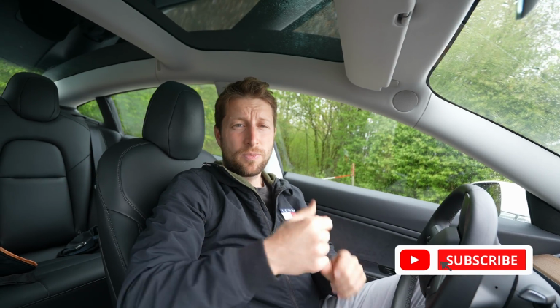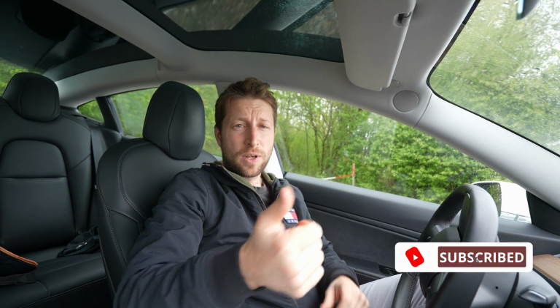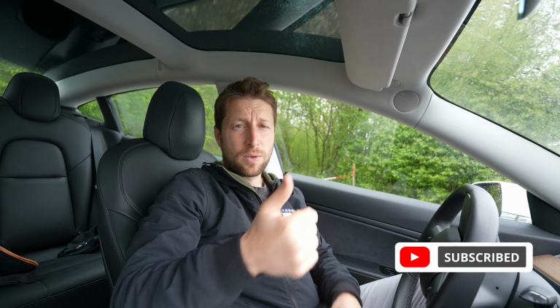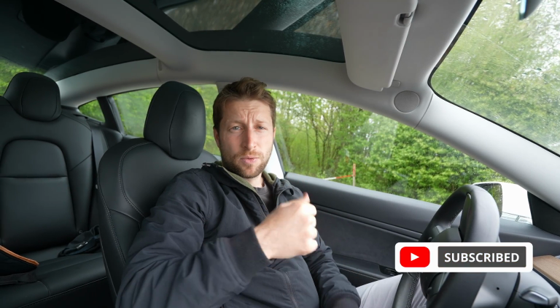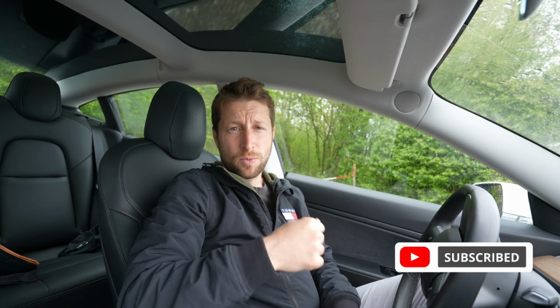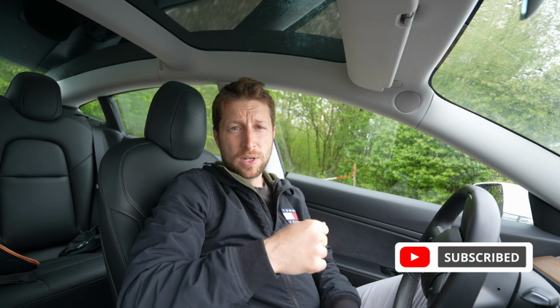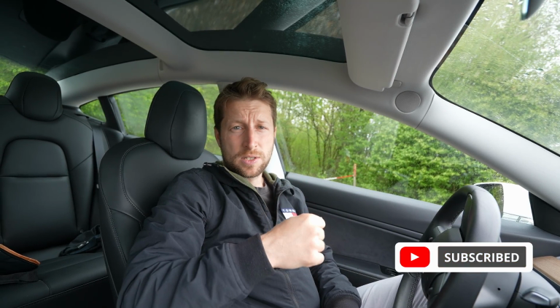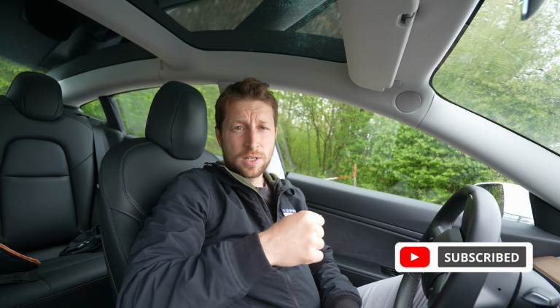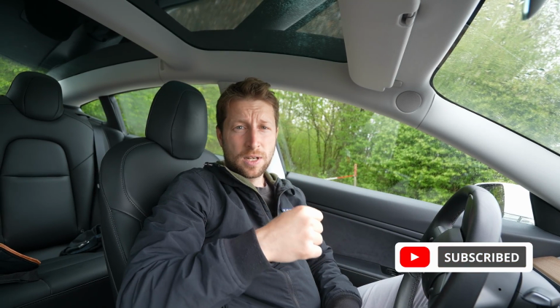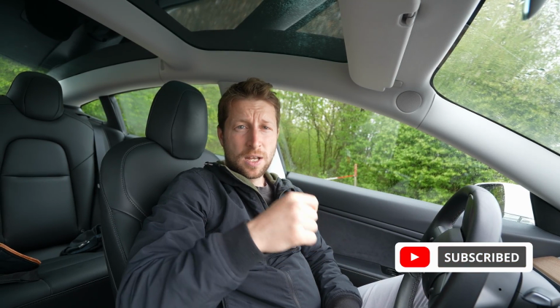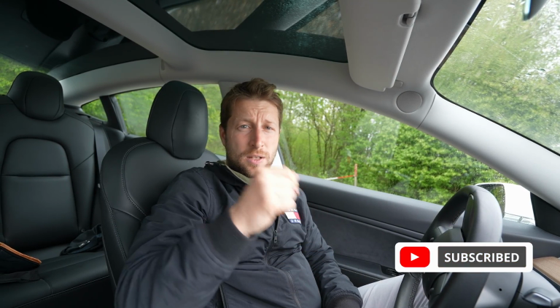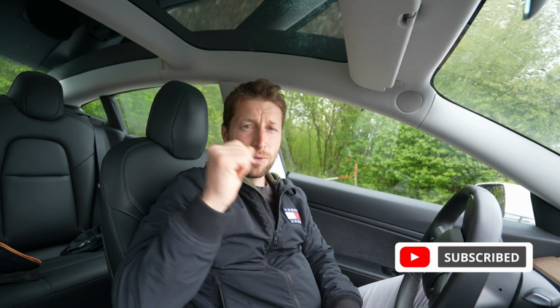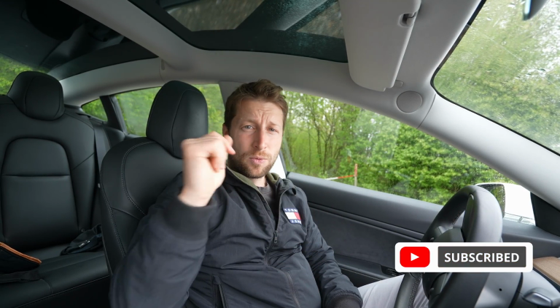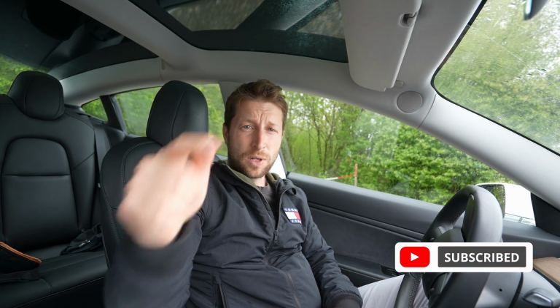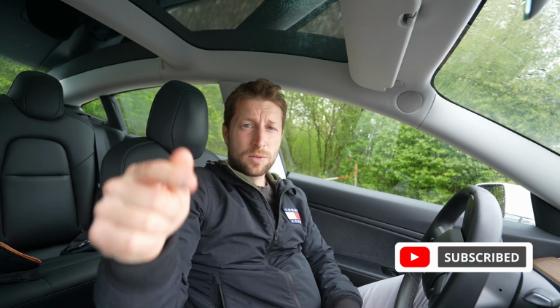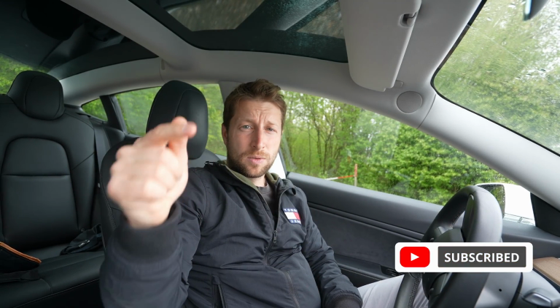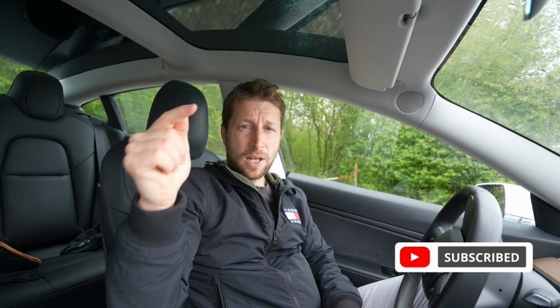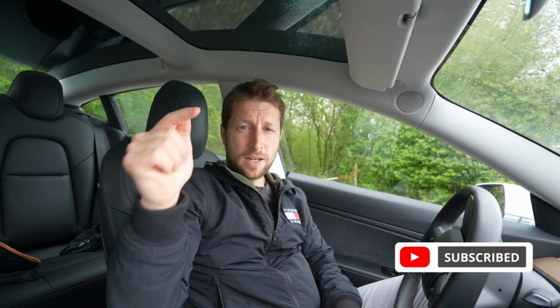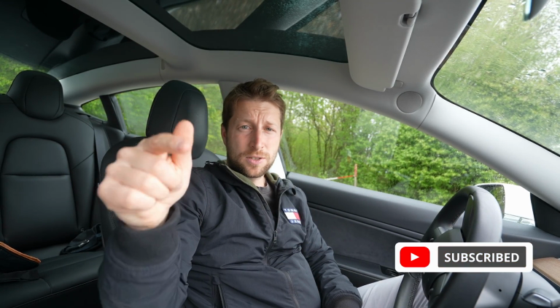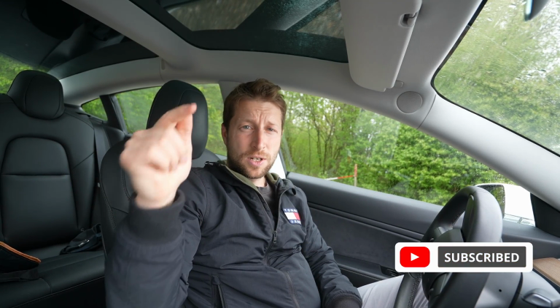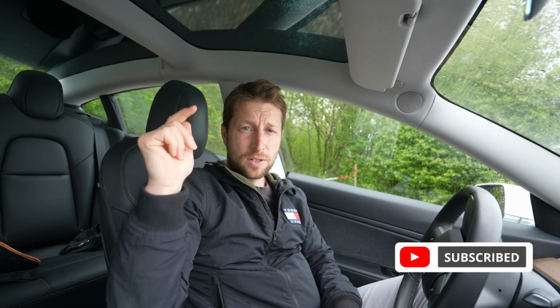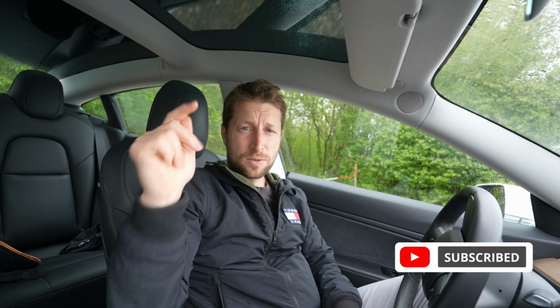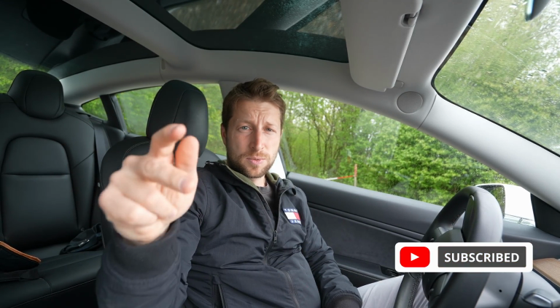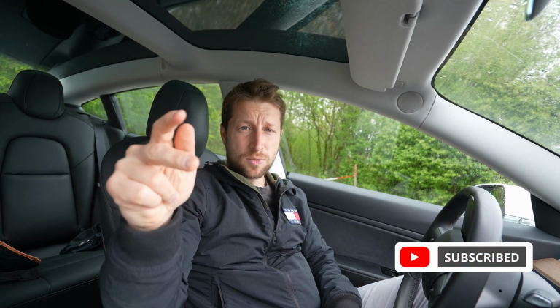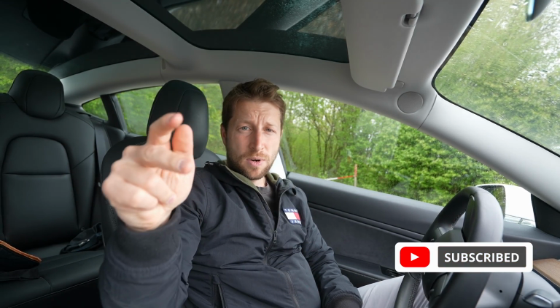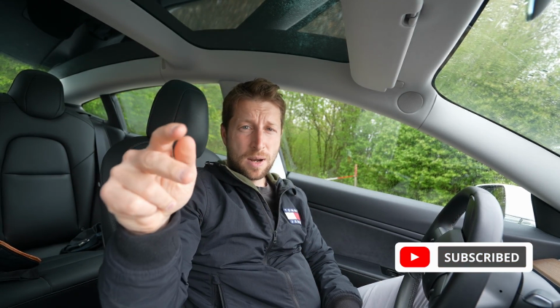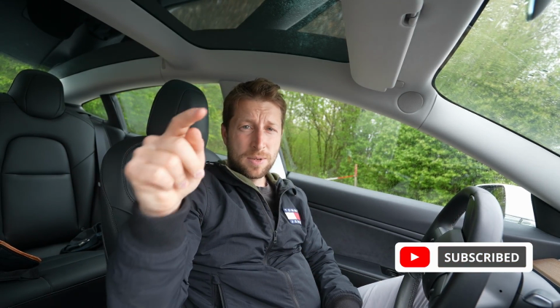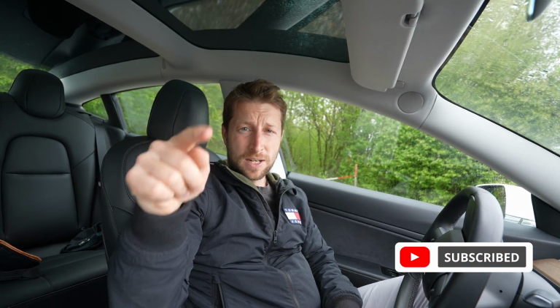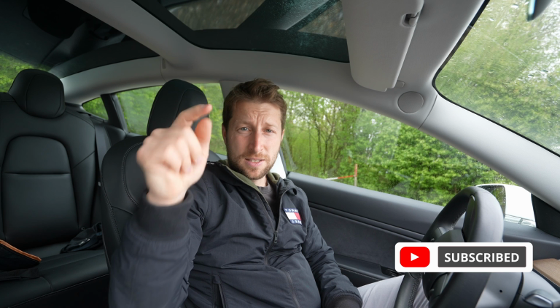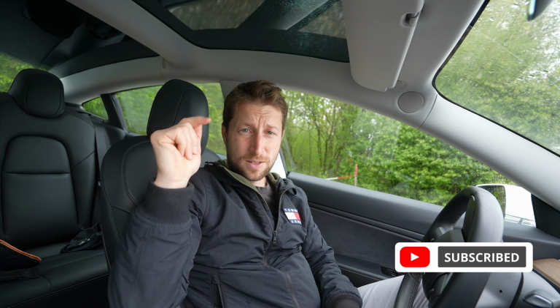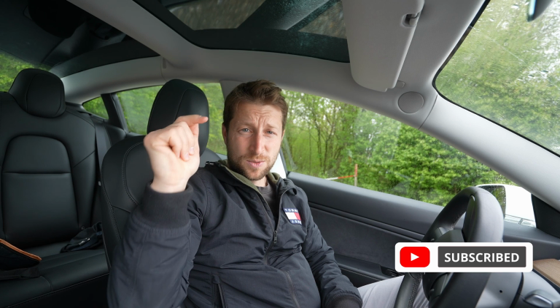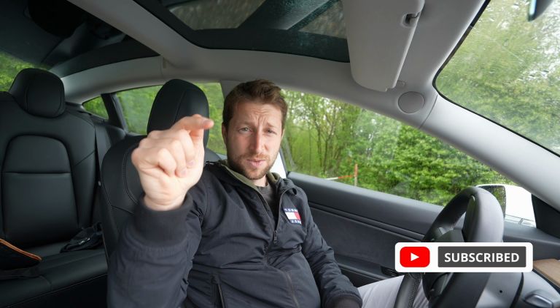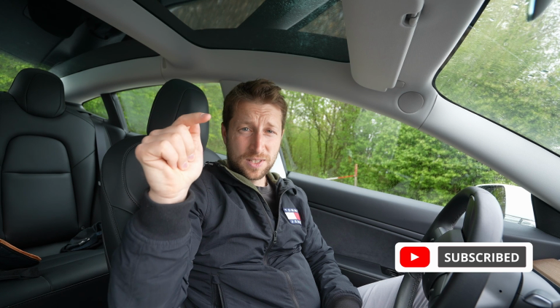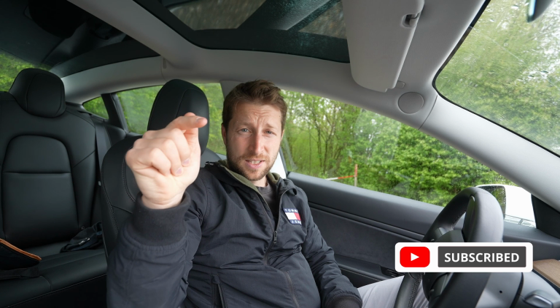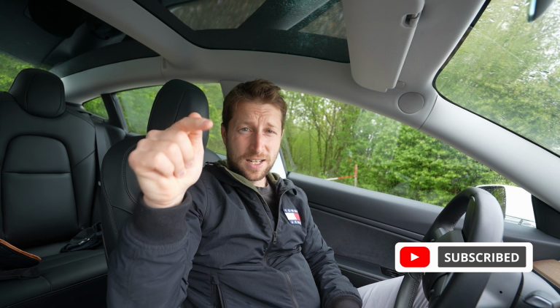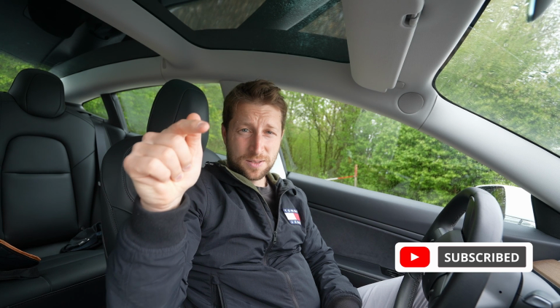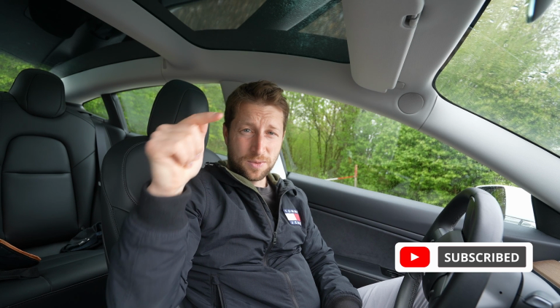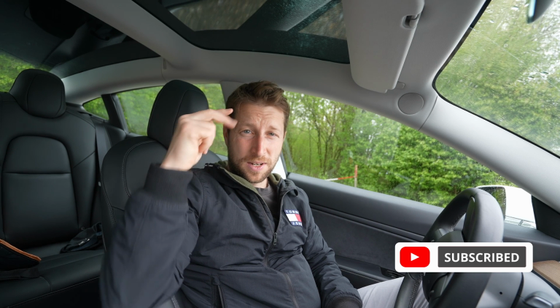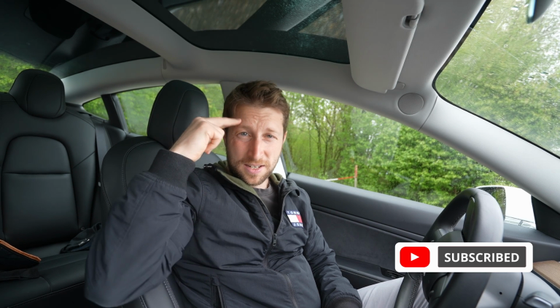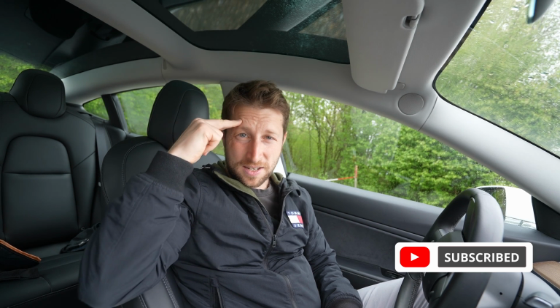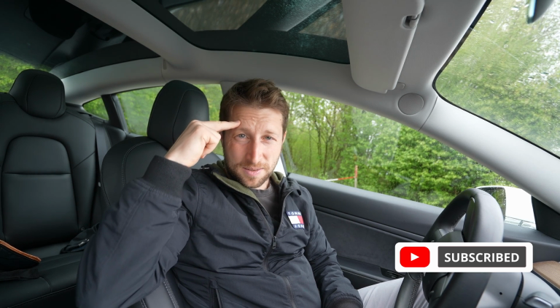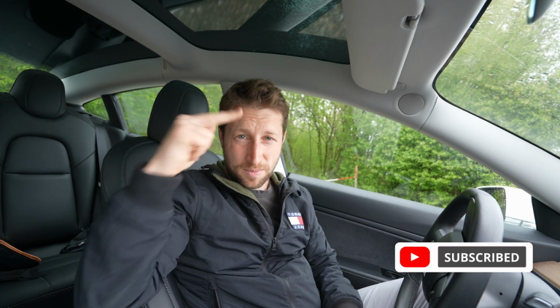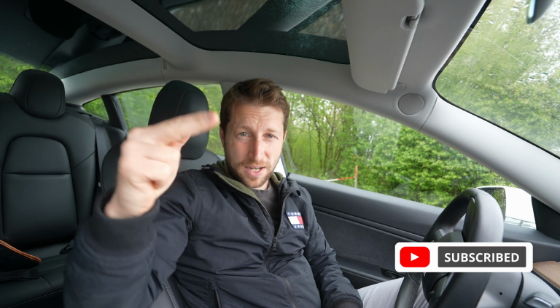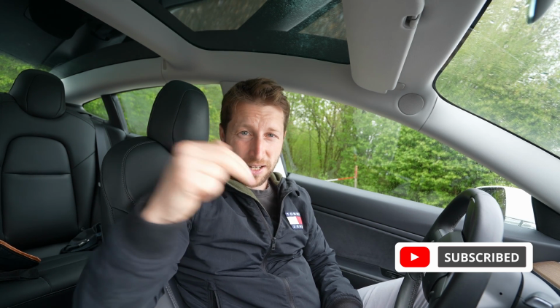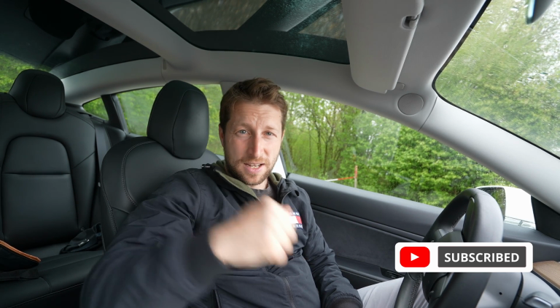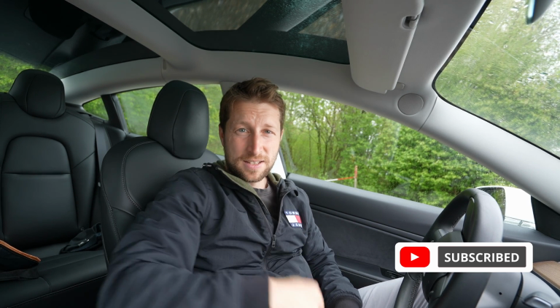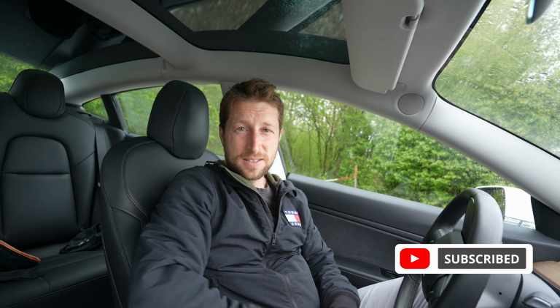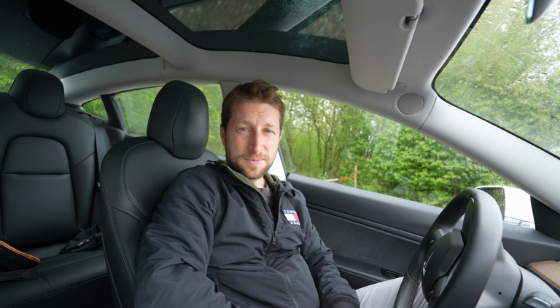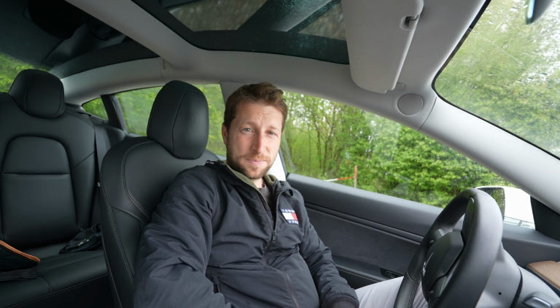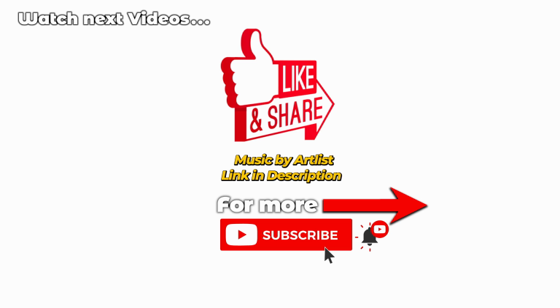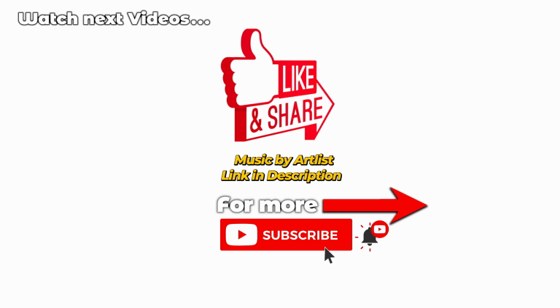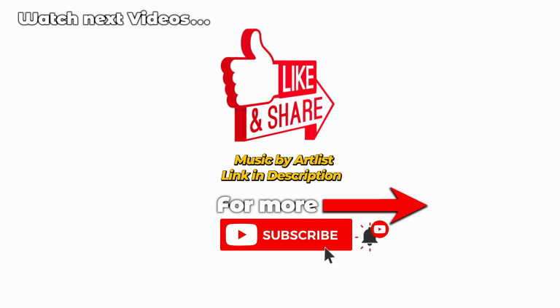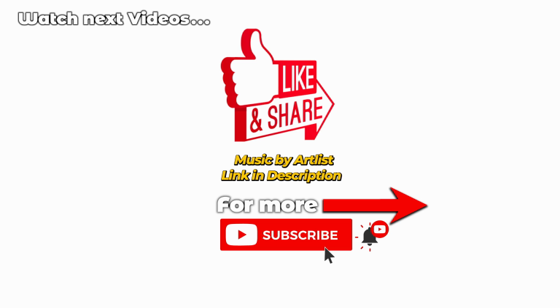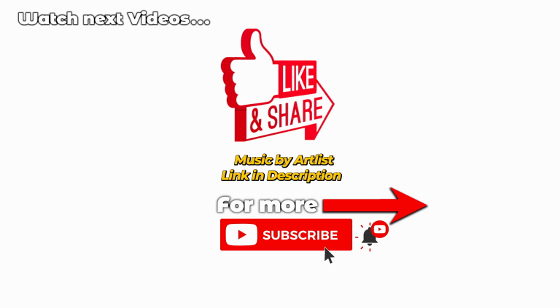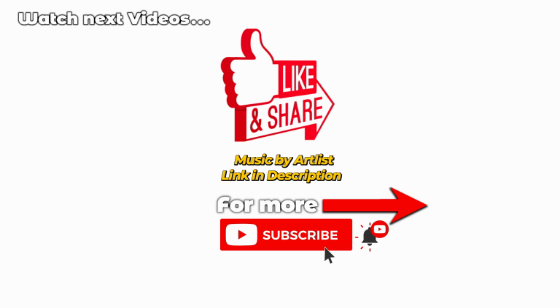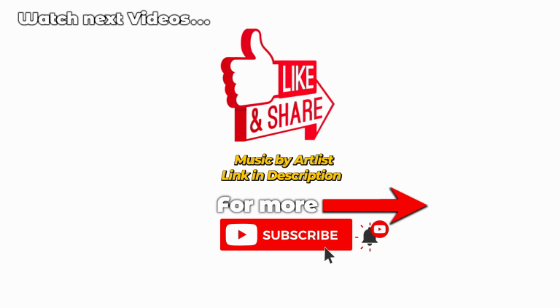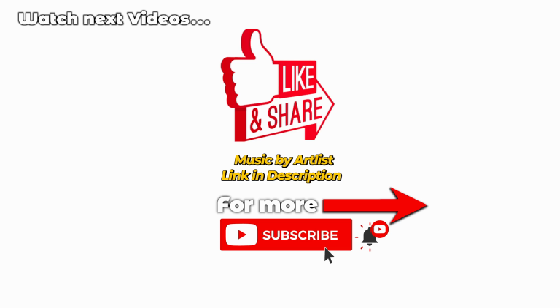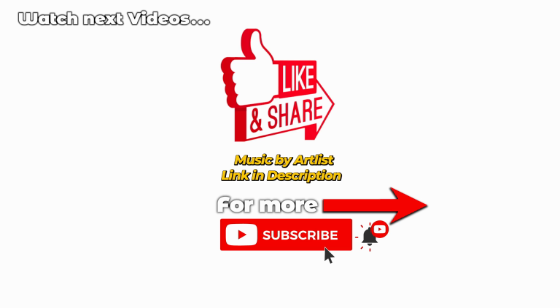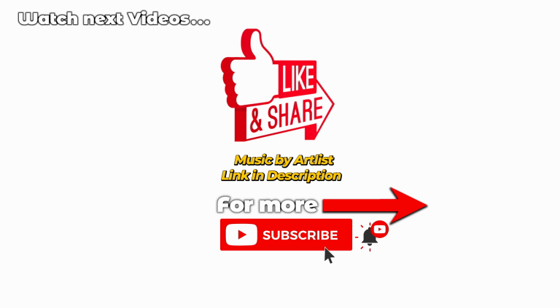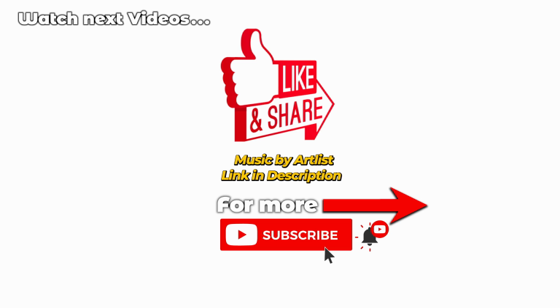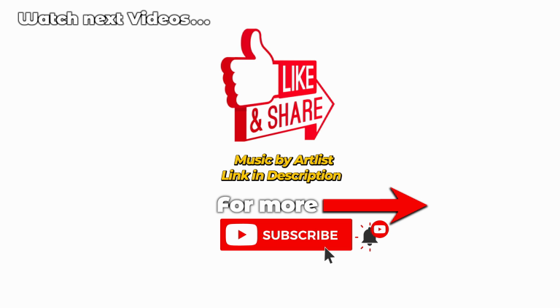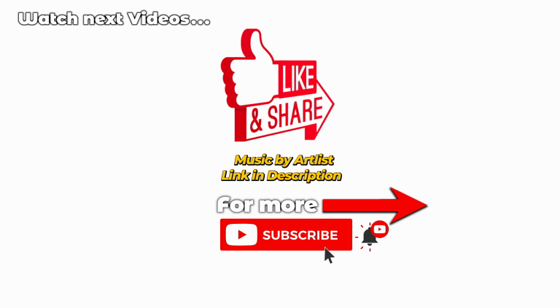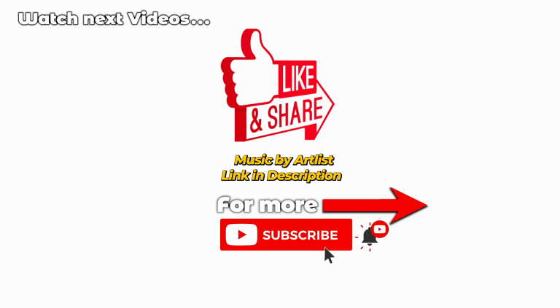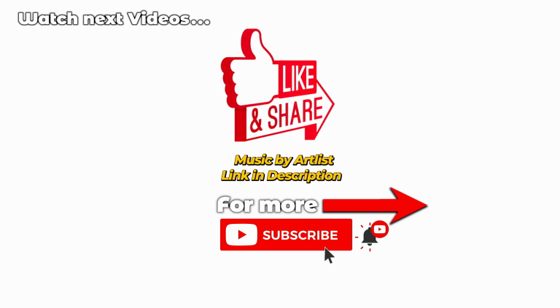Anyway, that was the video. Thank you for watching — don't forget to like, share, subscribe, and I'll see you soon in the next one. Bye guys, bye!